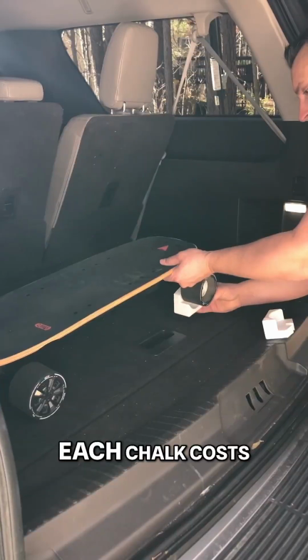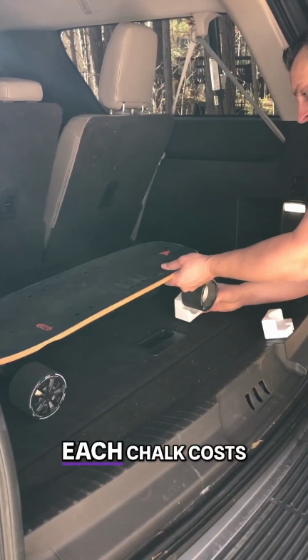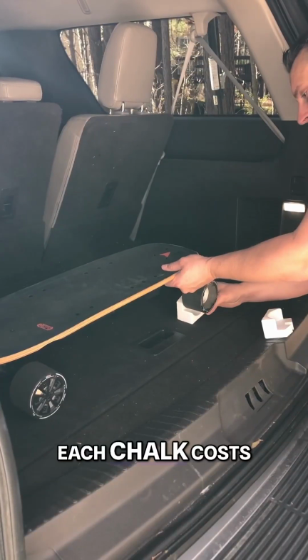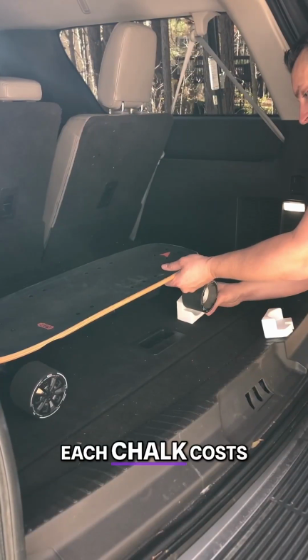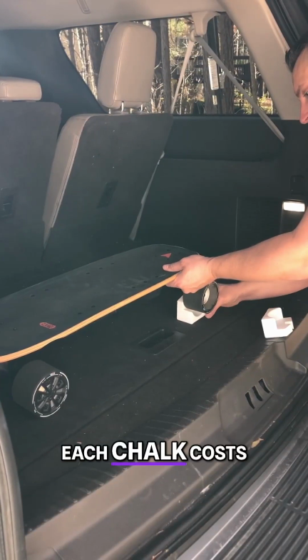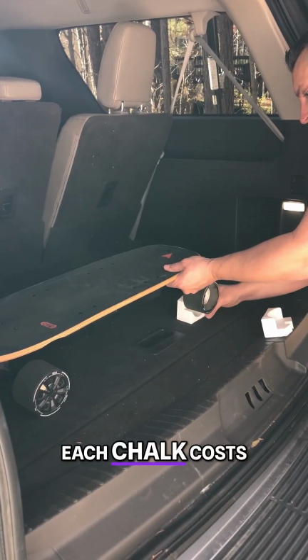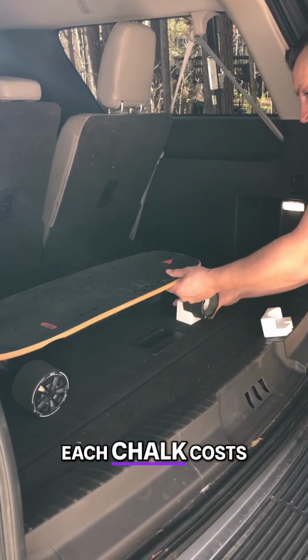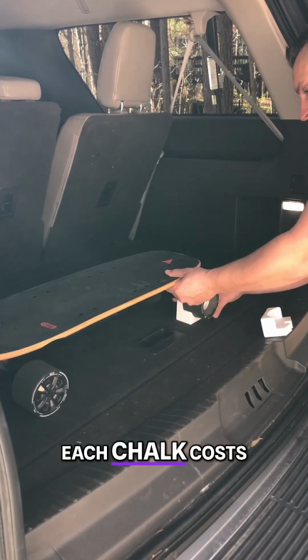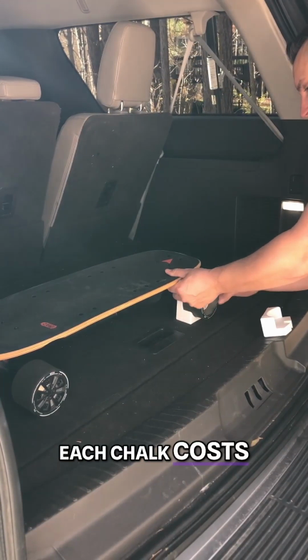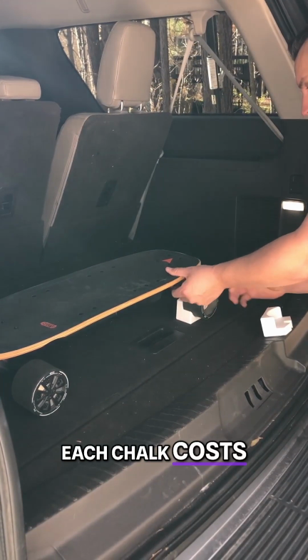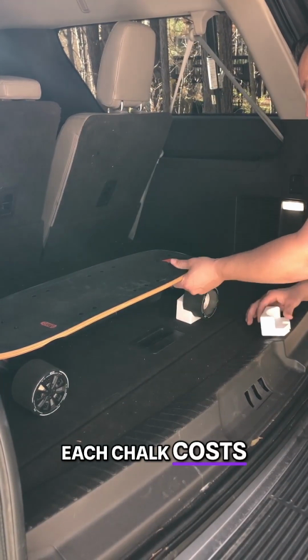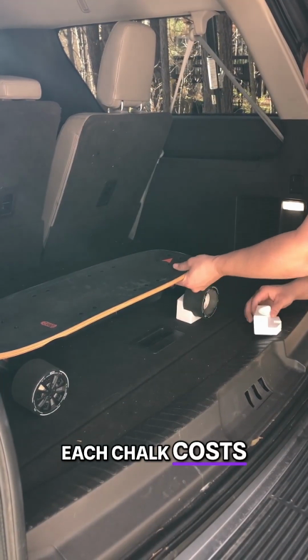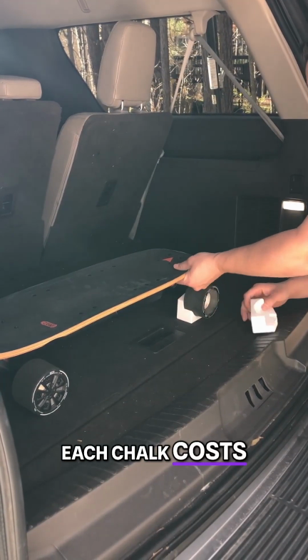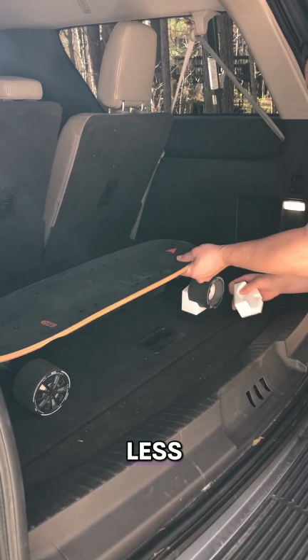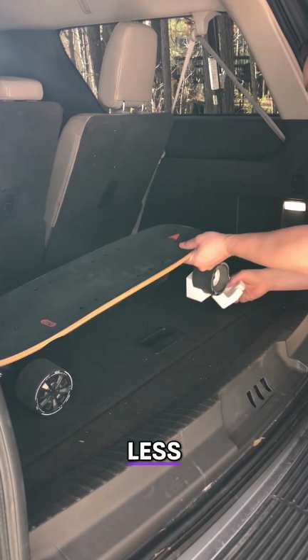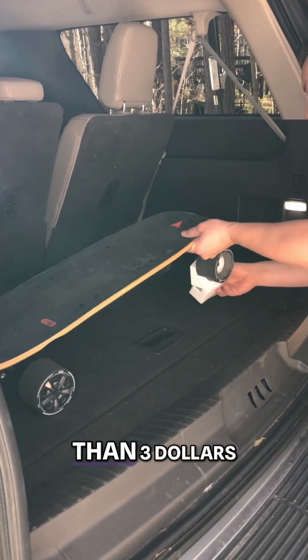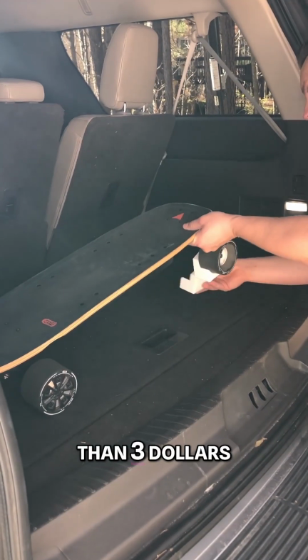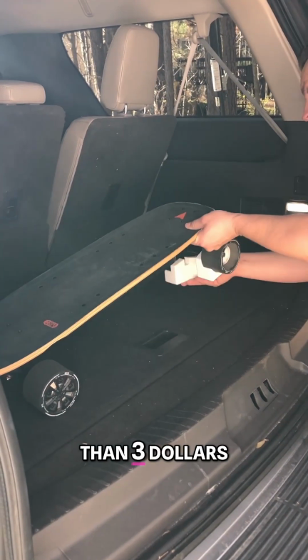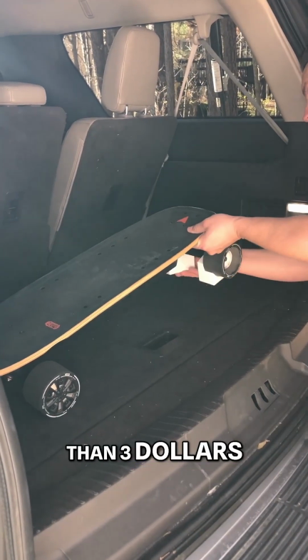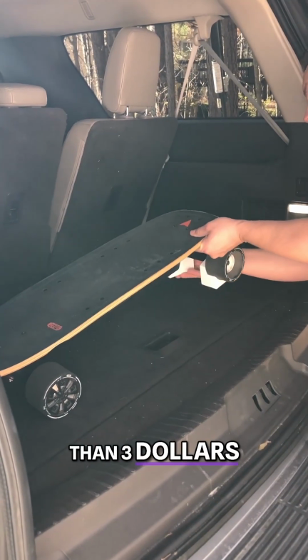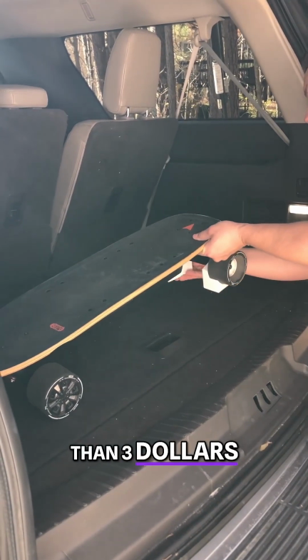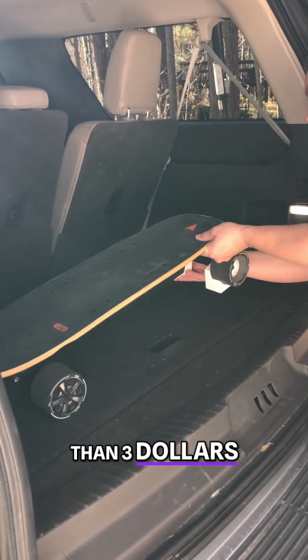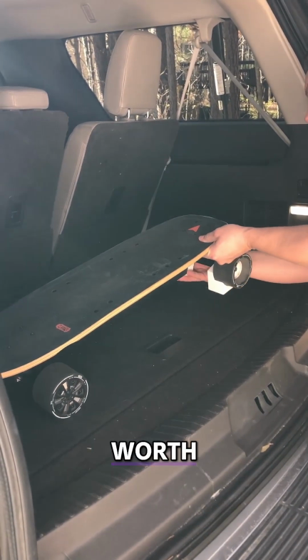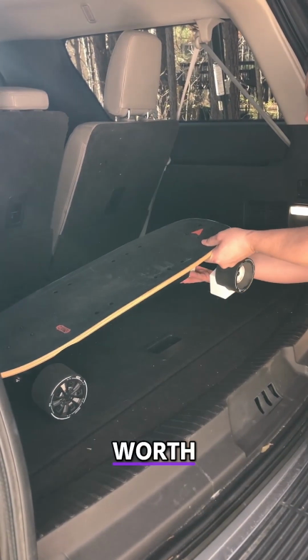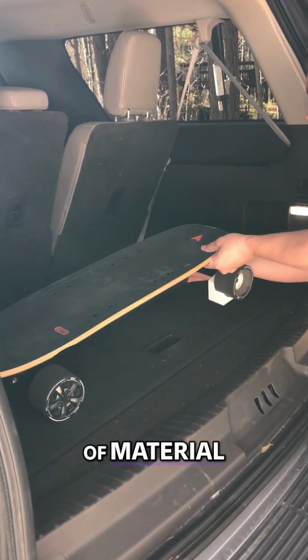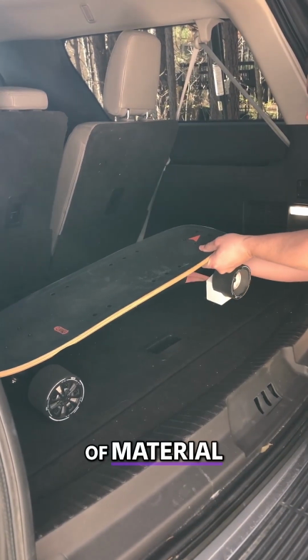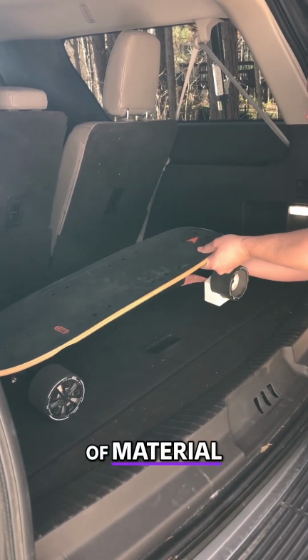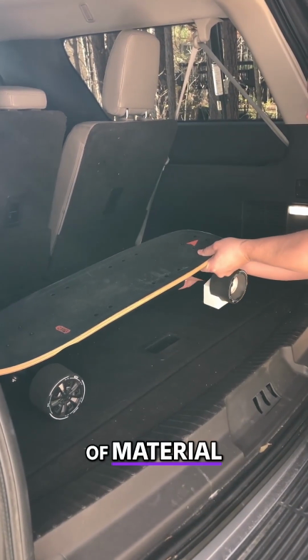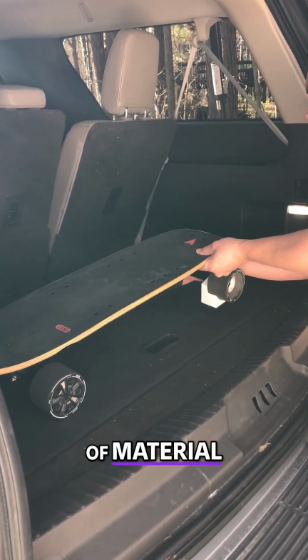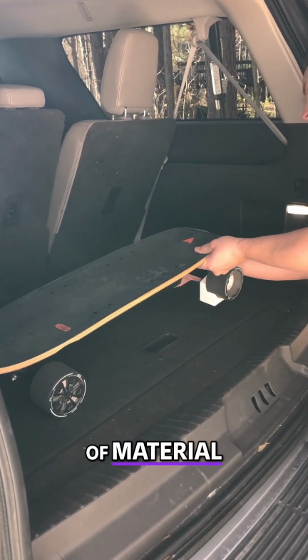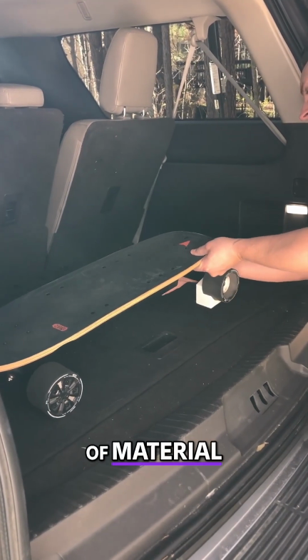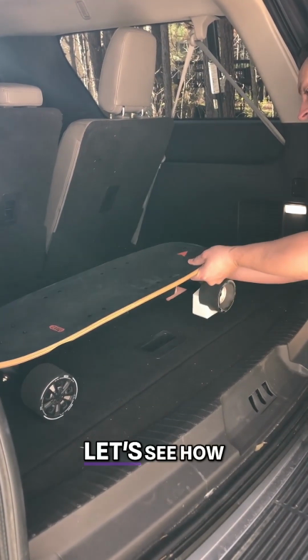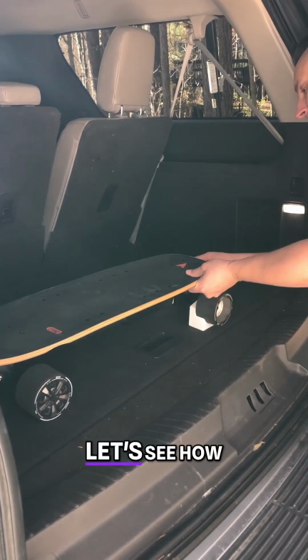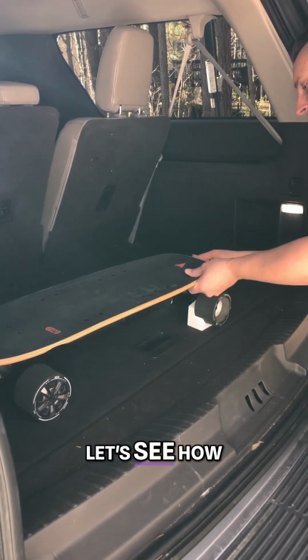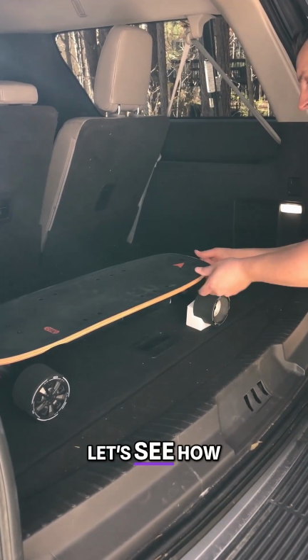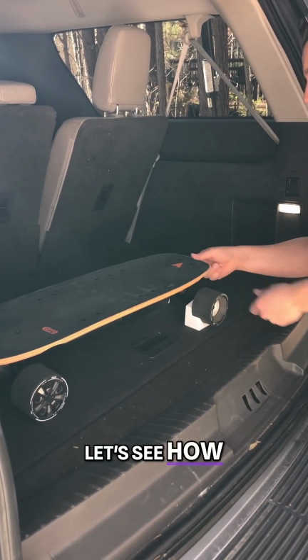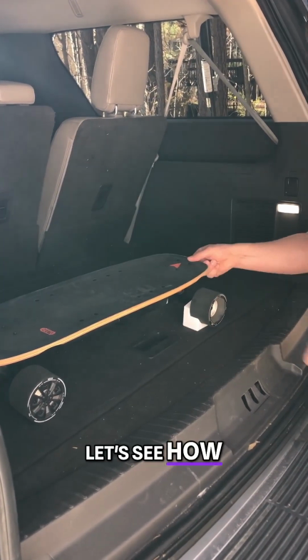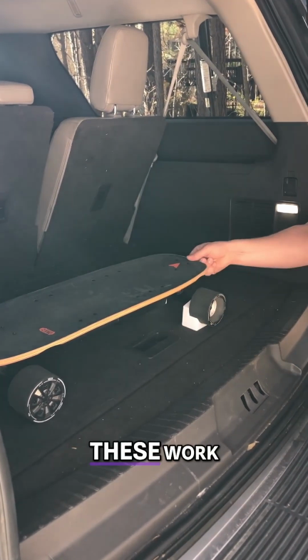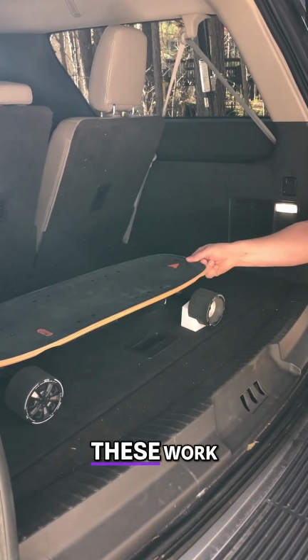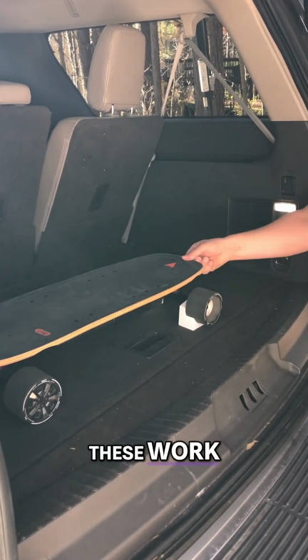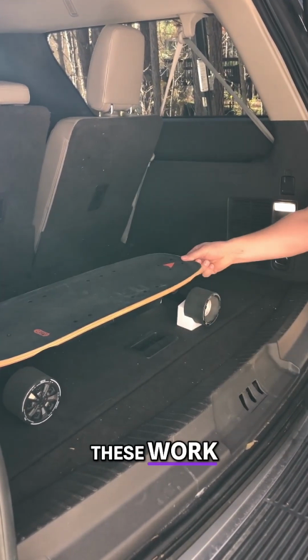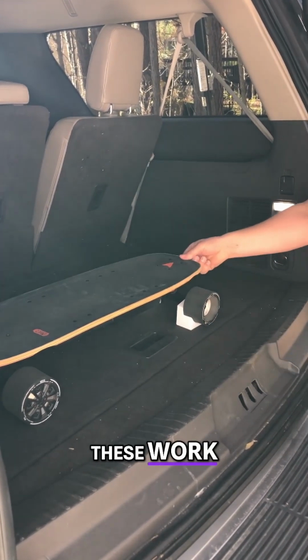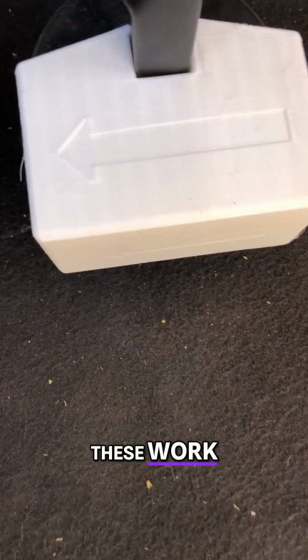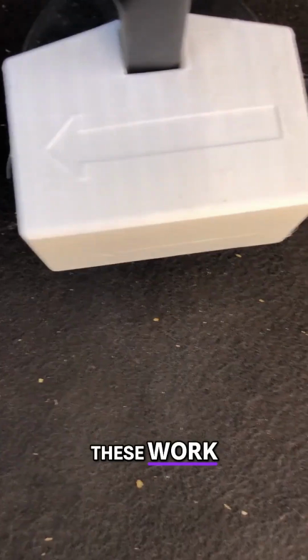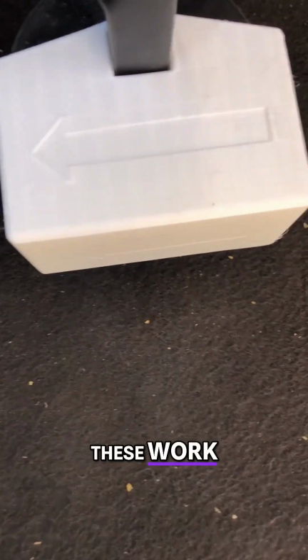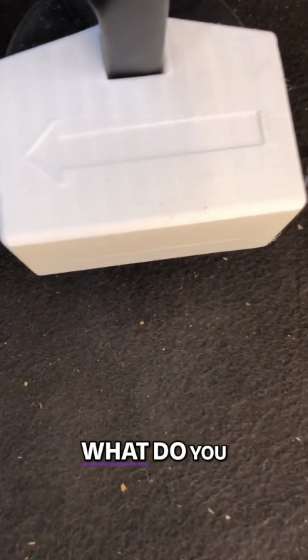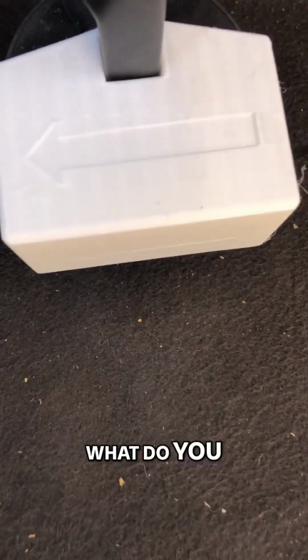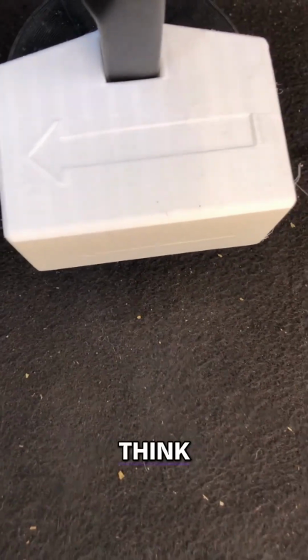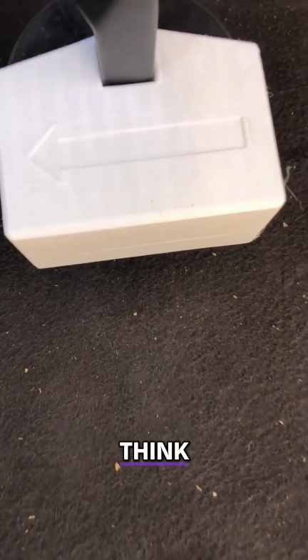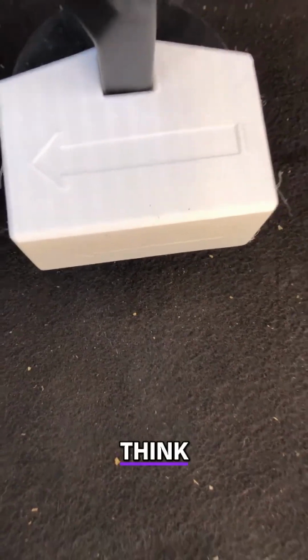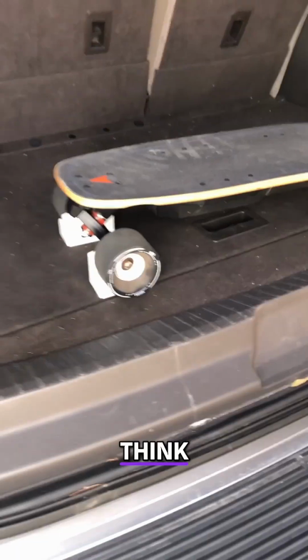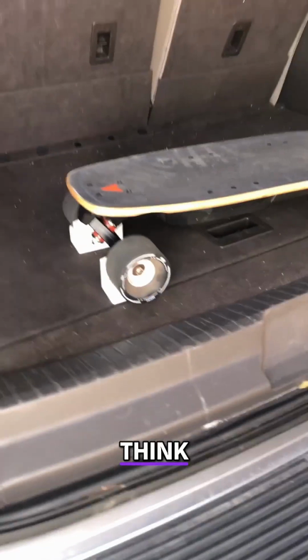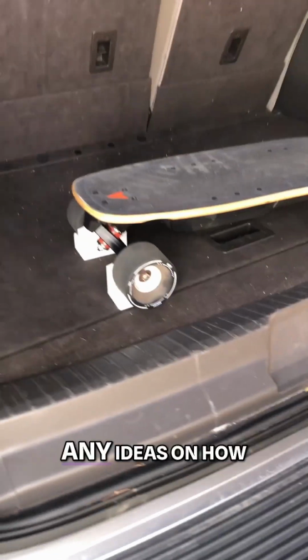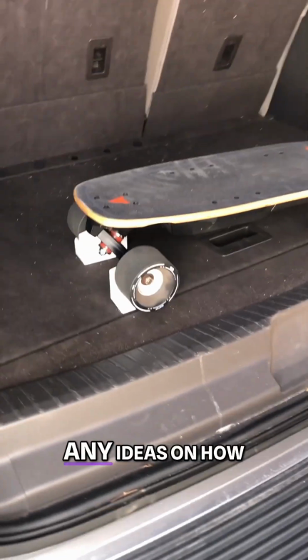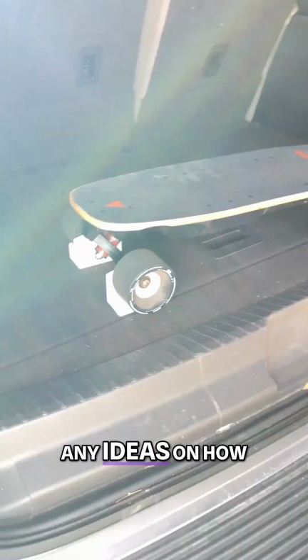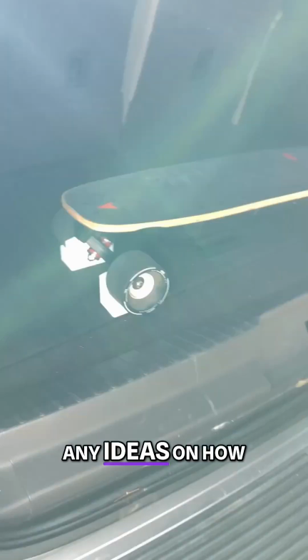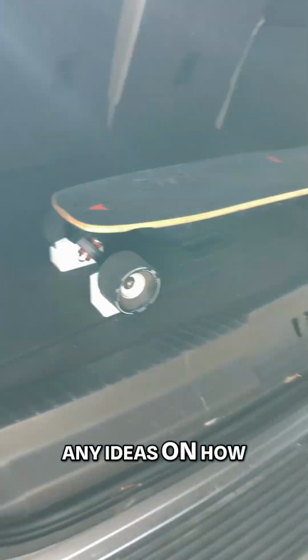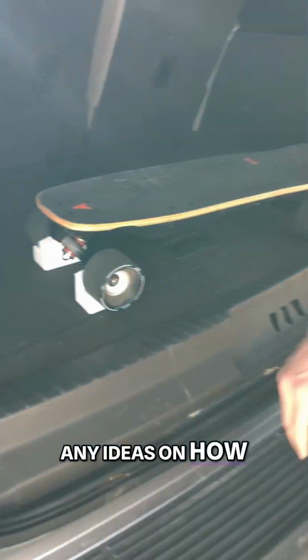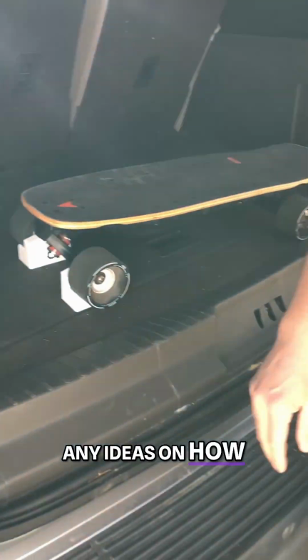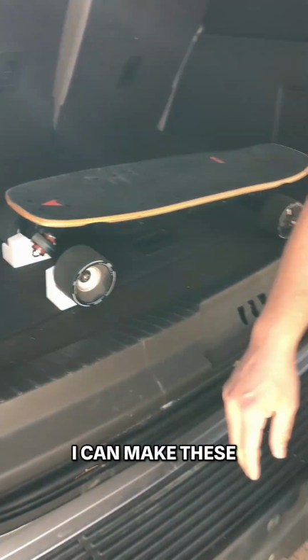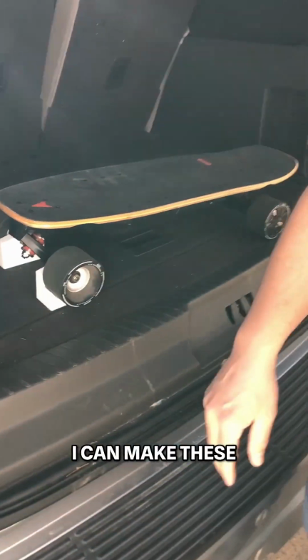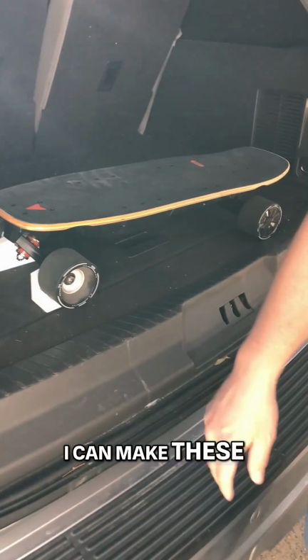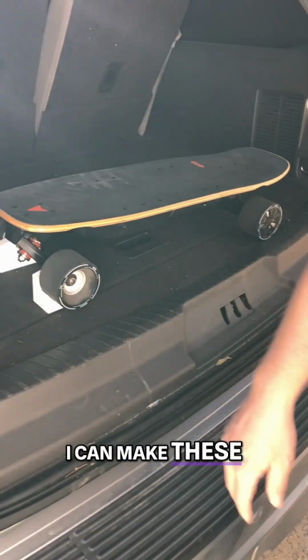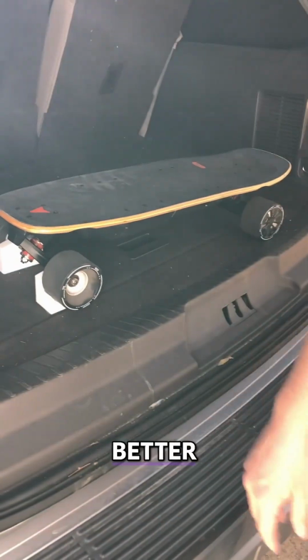Each chock costs less than $3 worth of material. Let's see how these work. What do you think? Any ideas on how I can make these better?